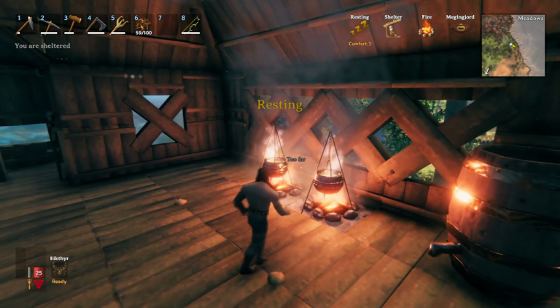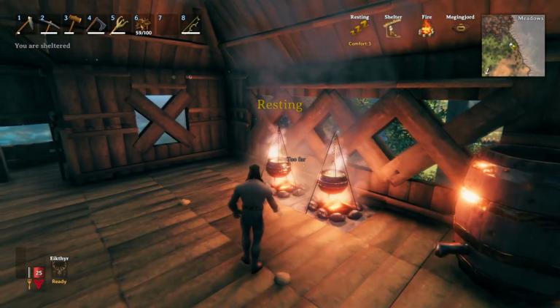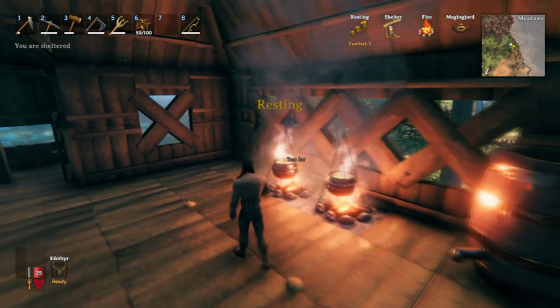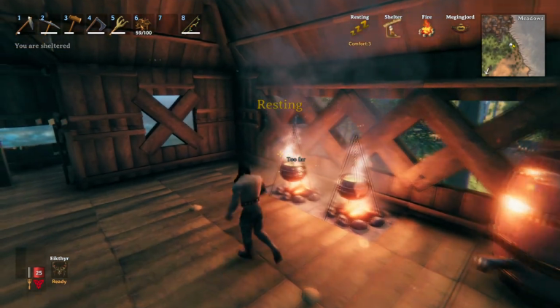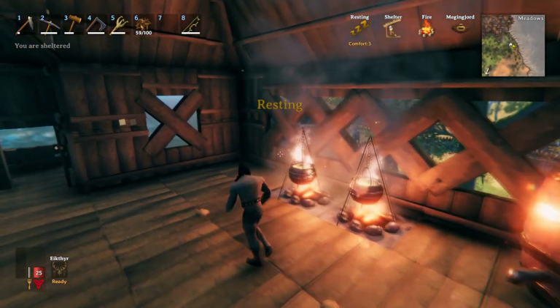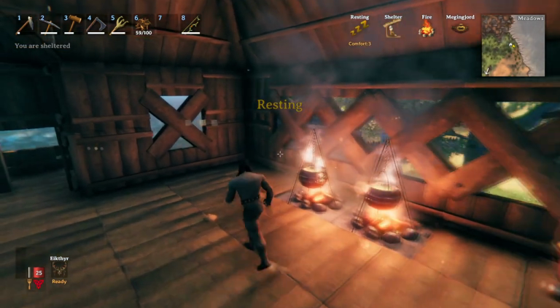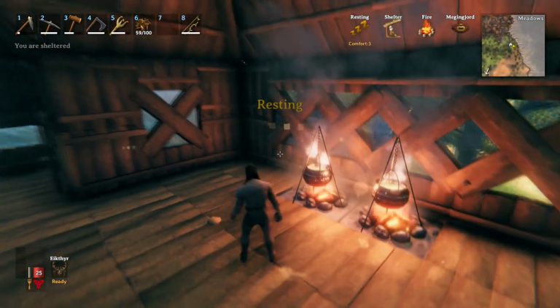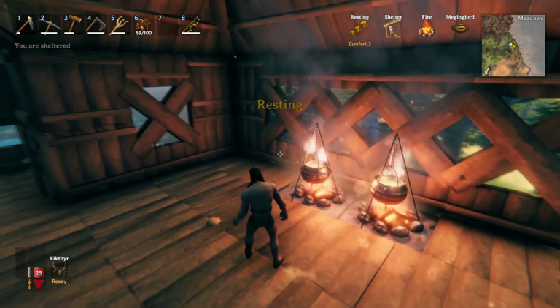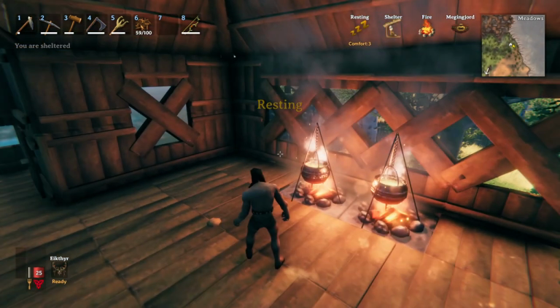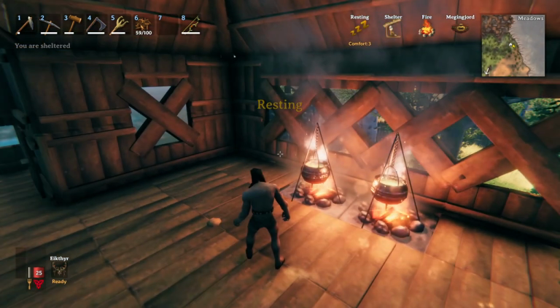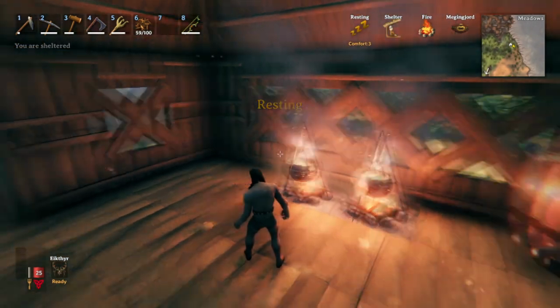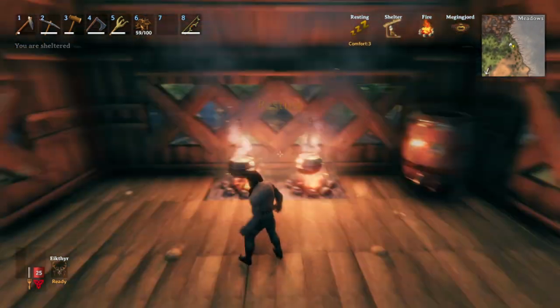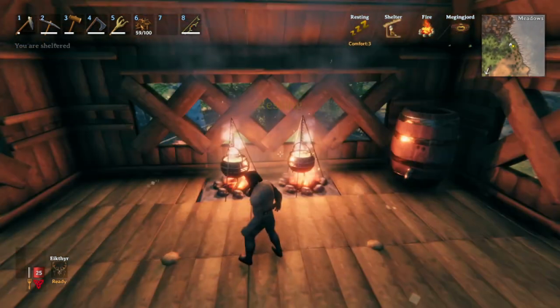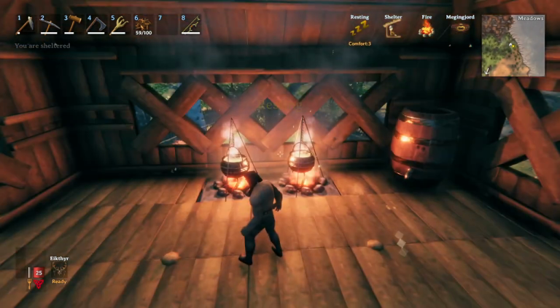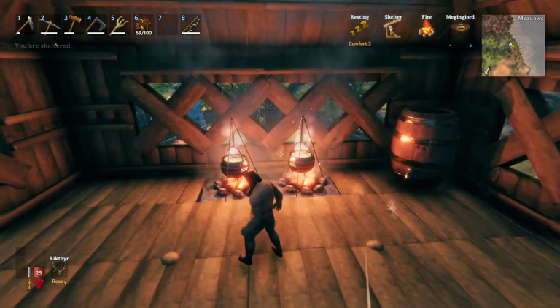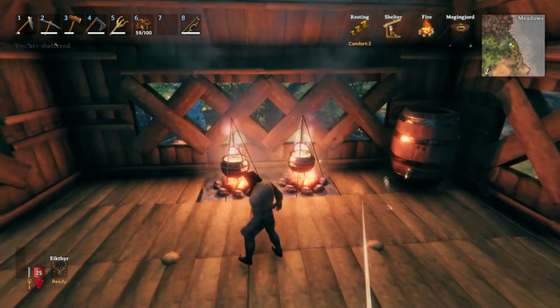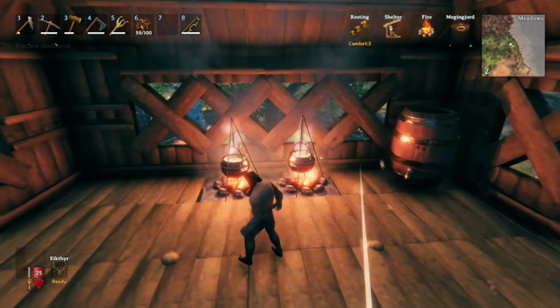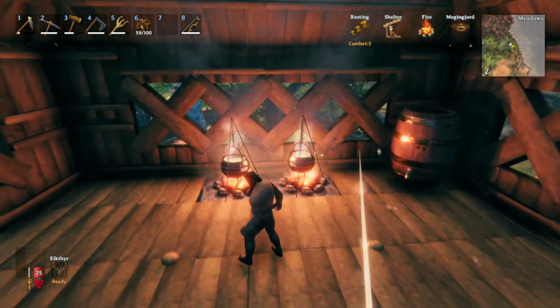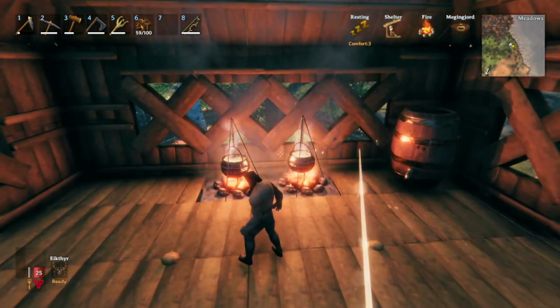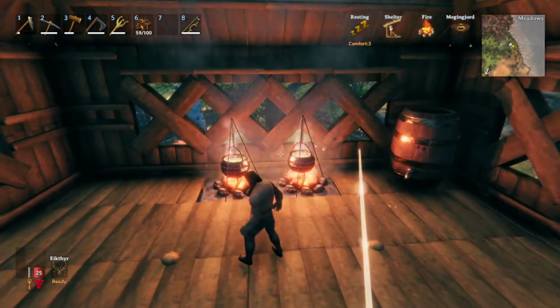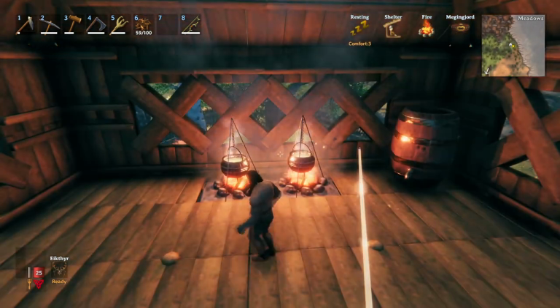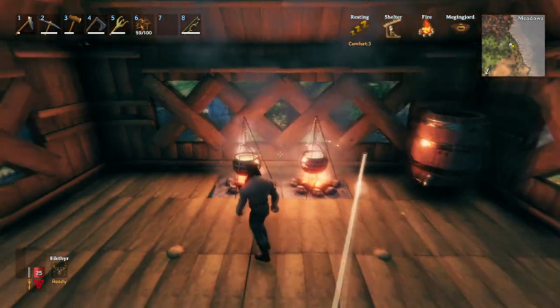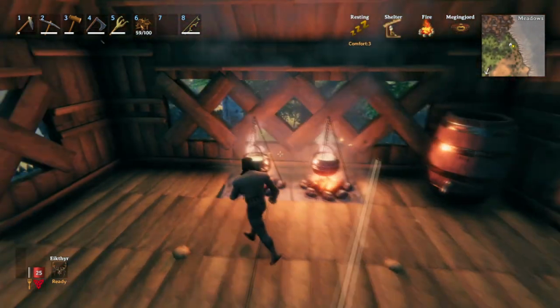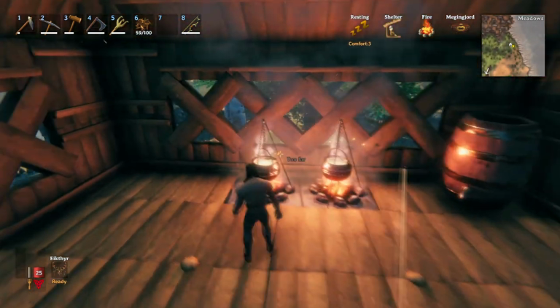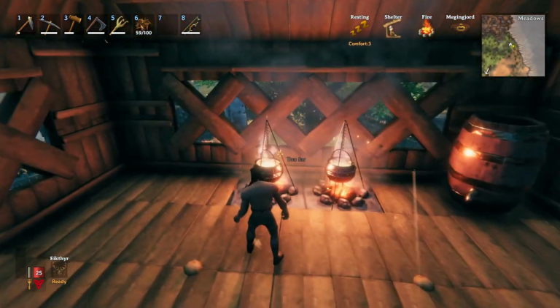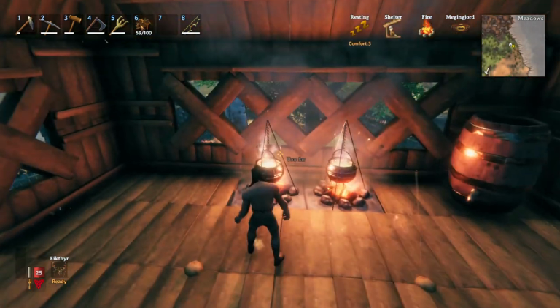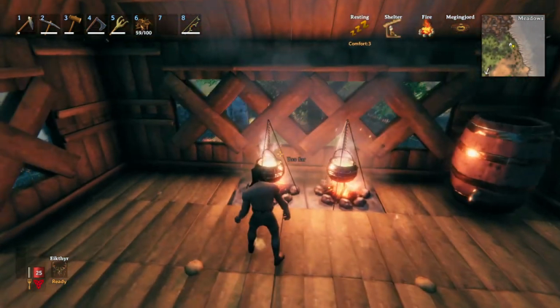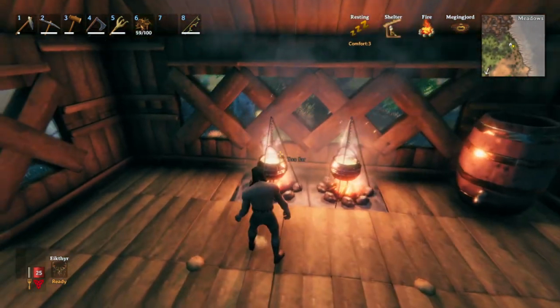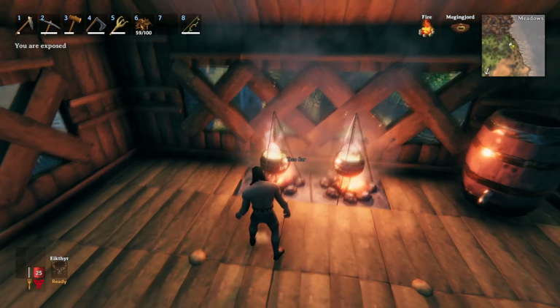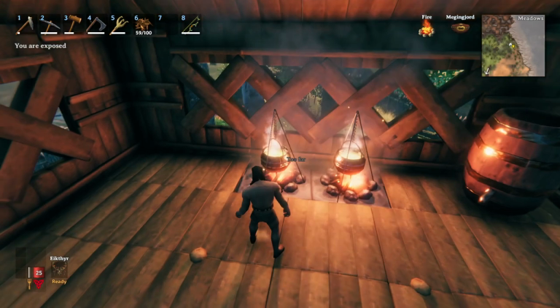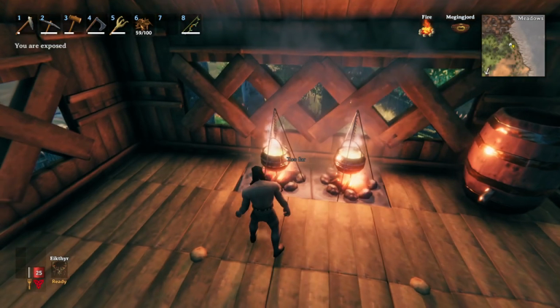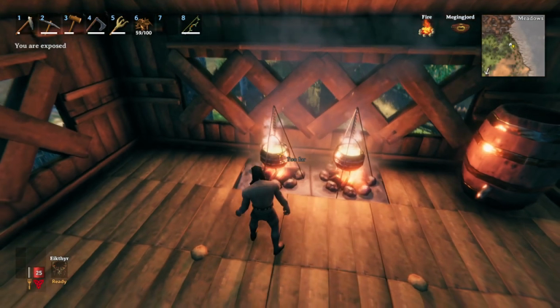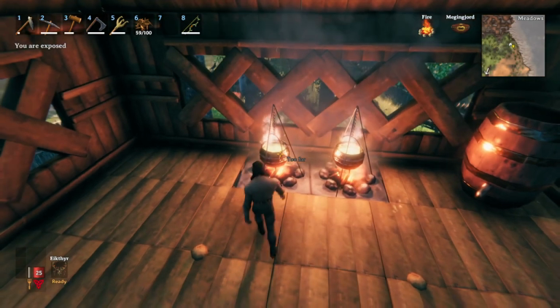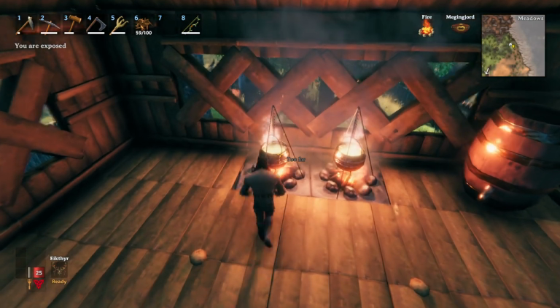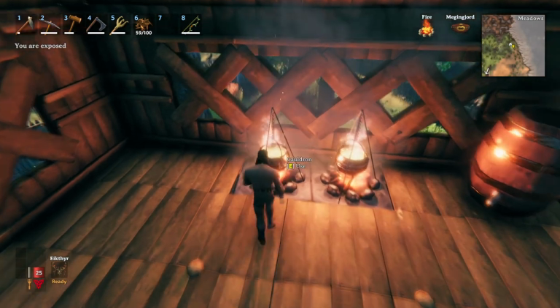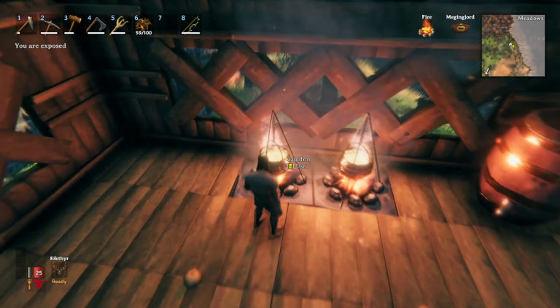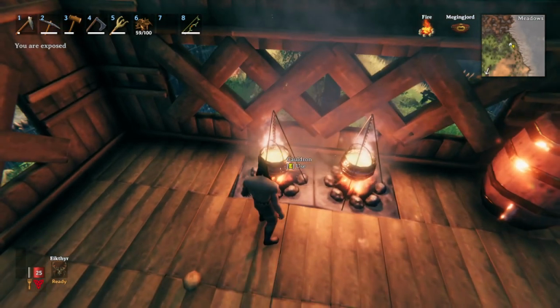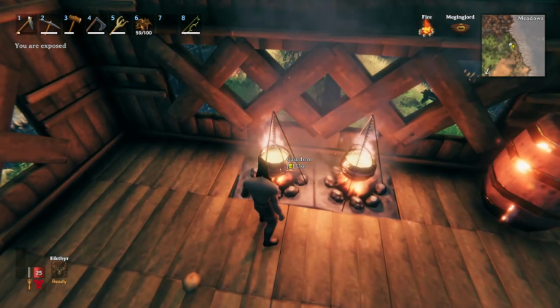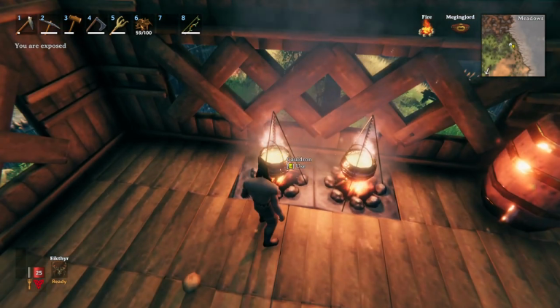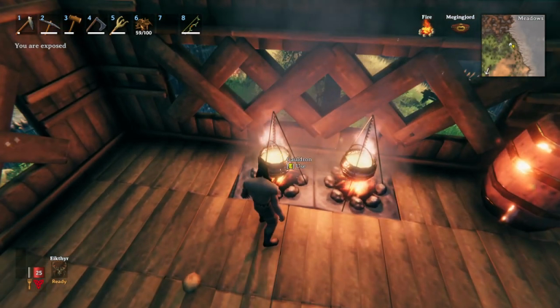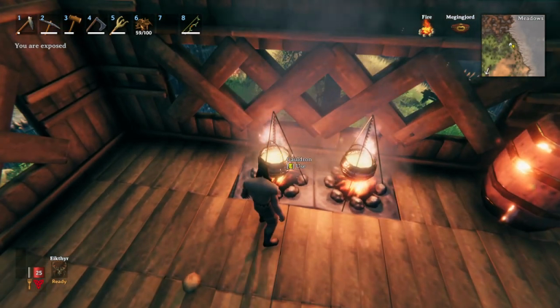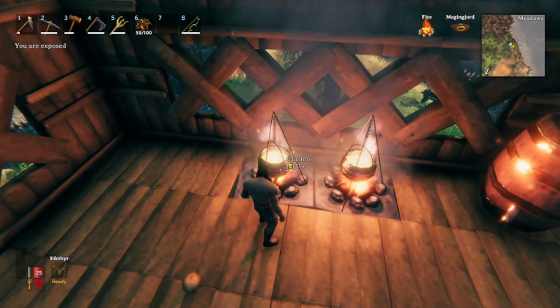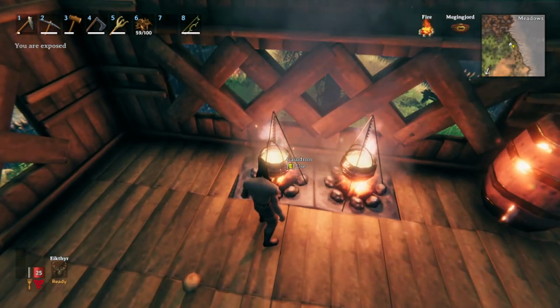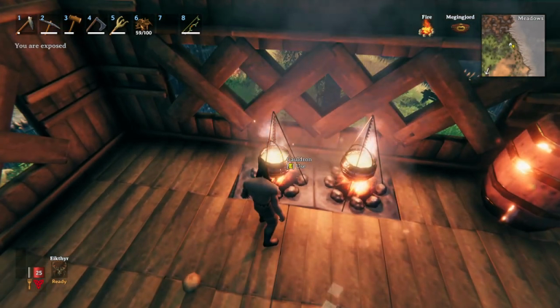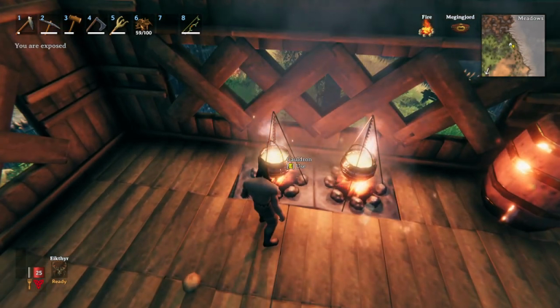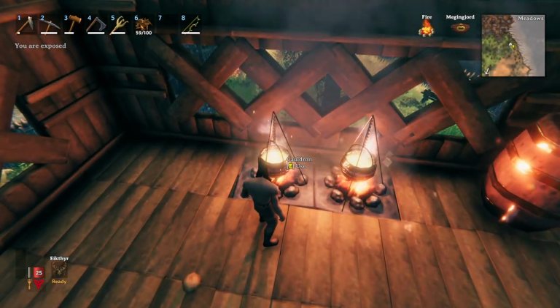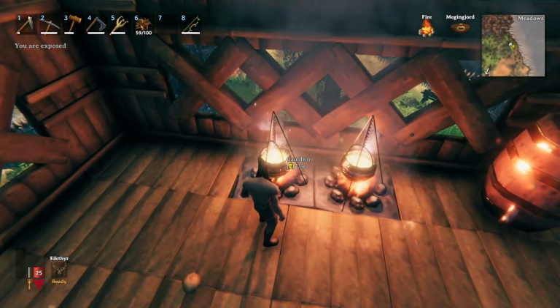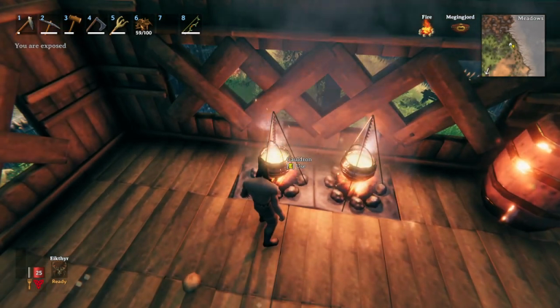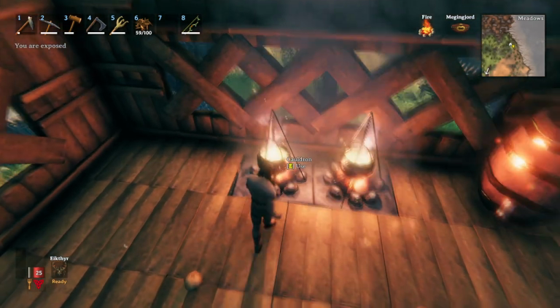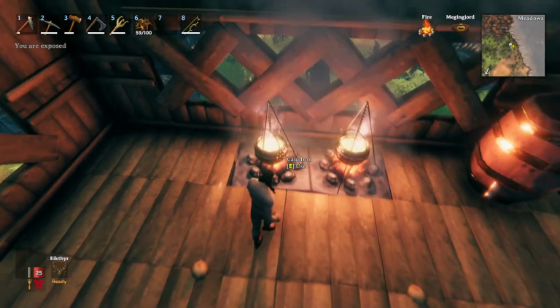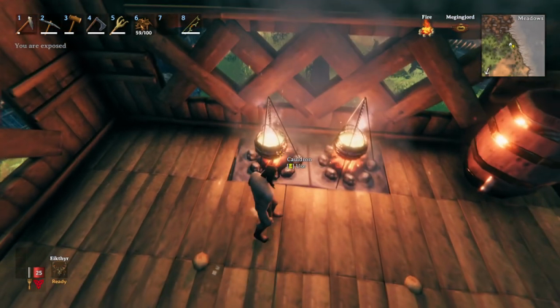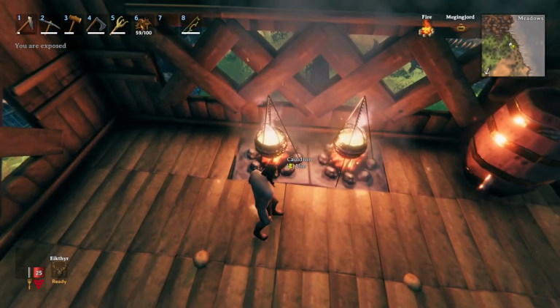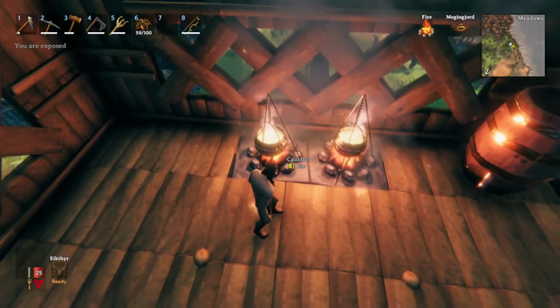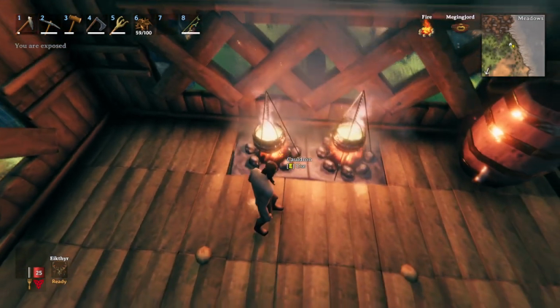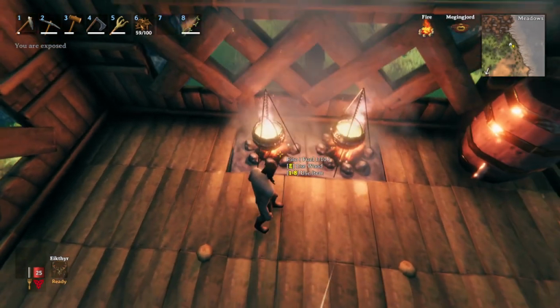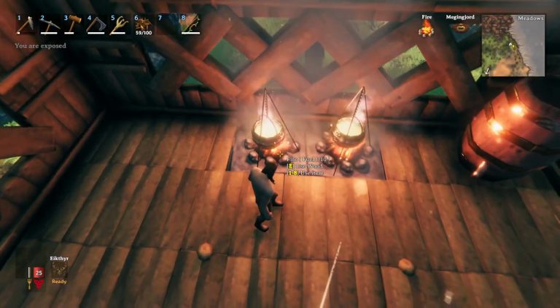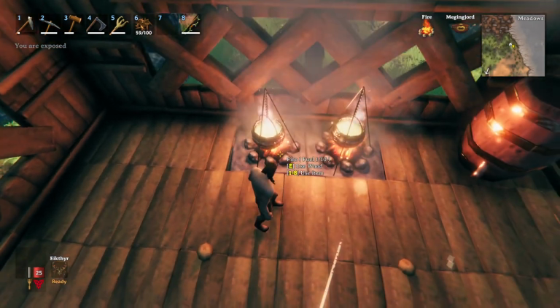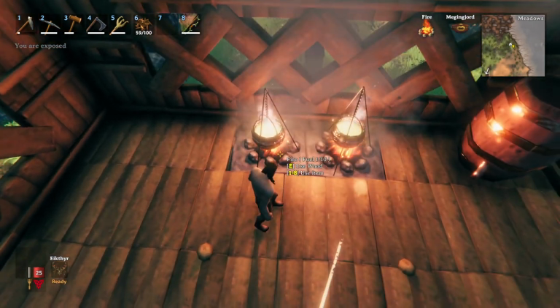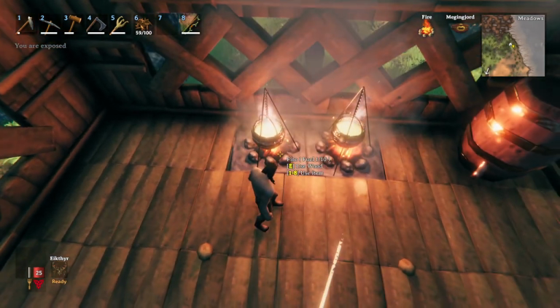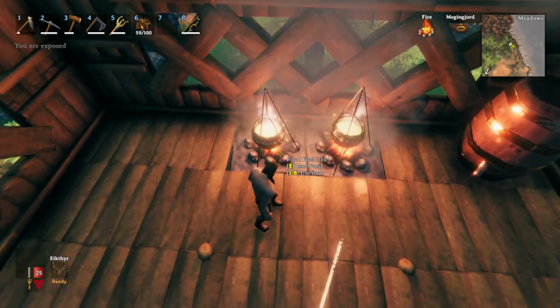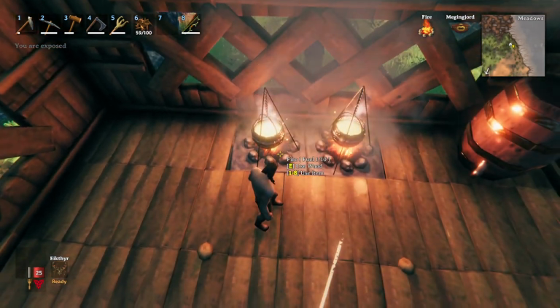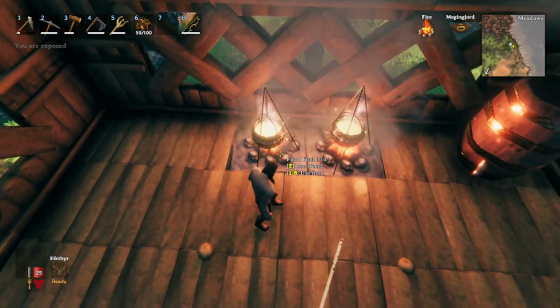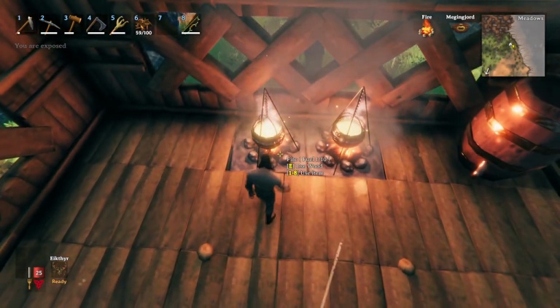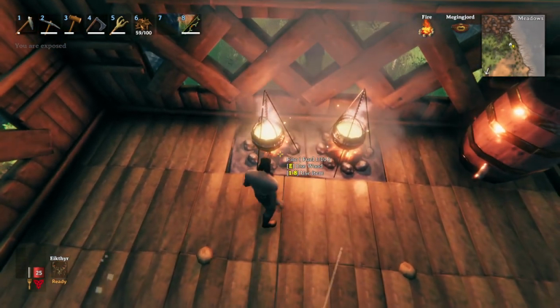You're going to need a forge to make these items. The first item you're going to need to make is this cauldron, and a fireplace, of course.